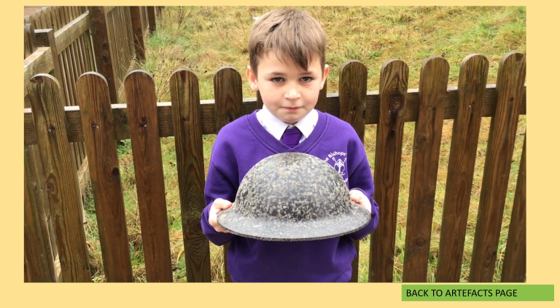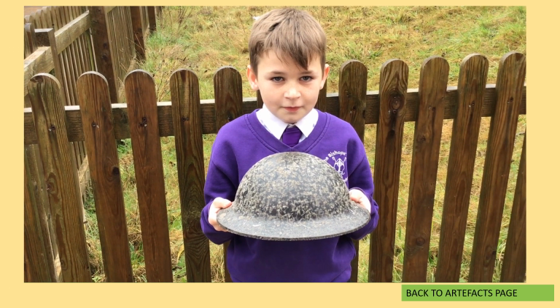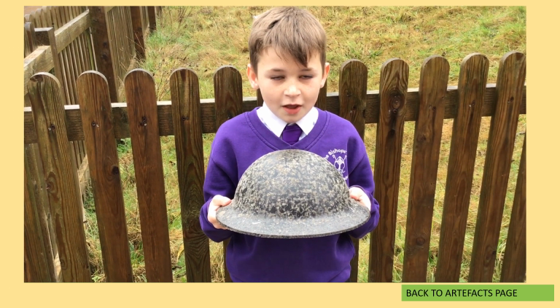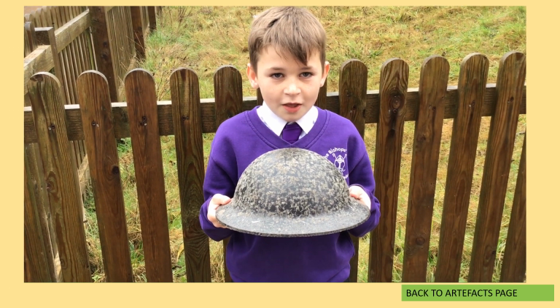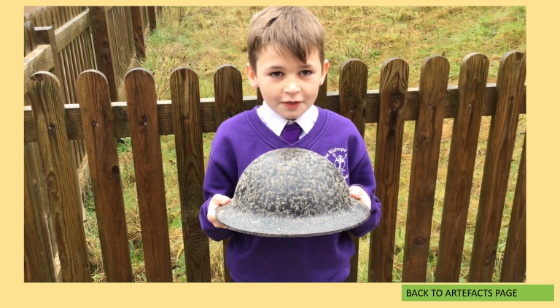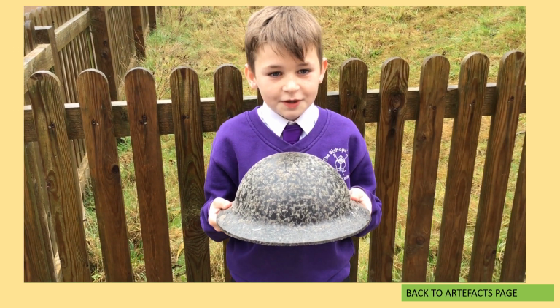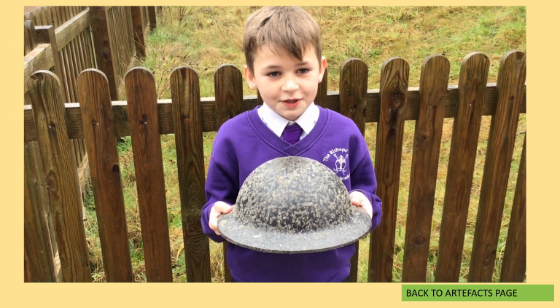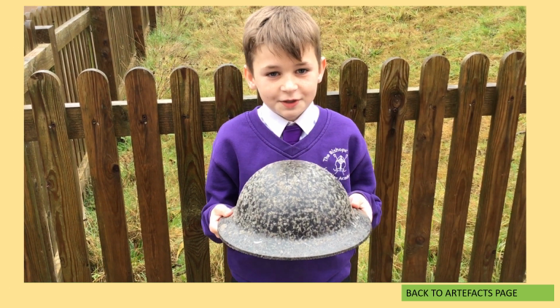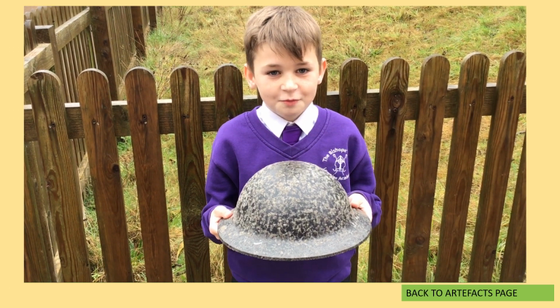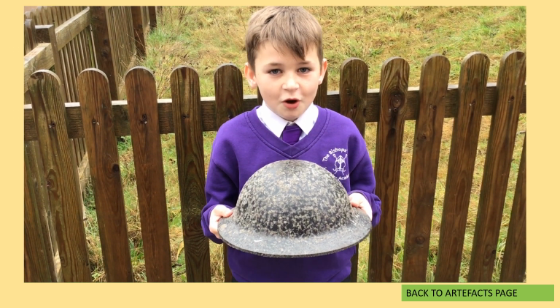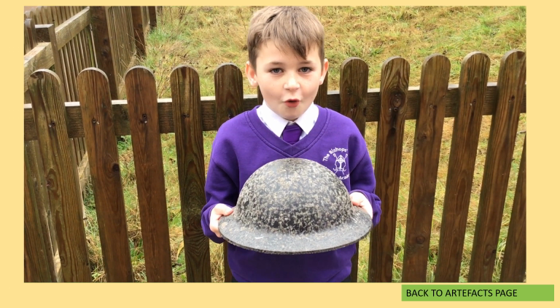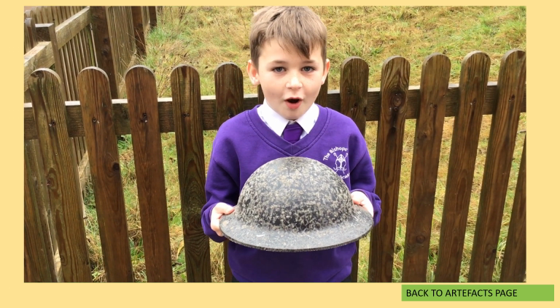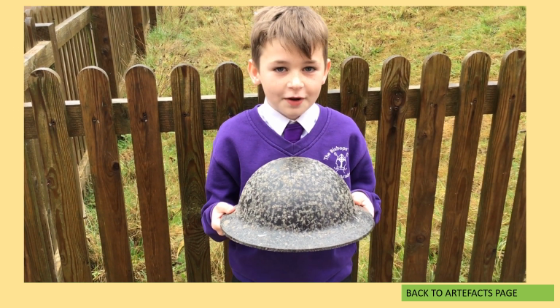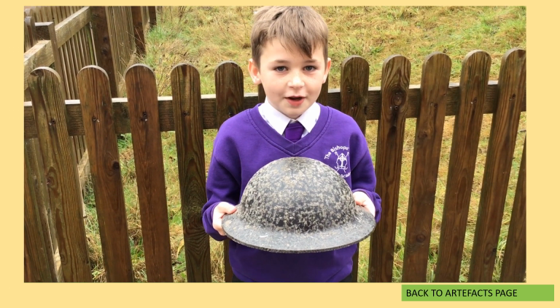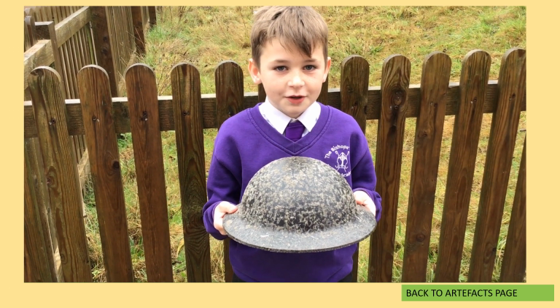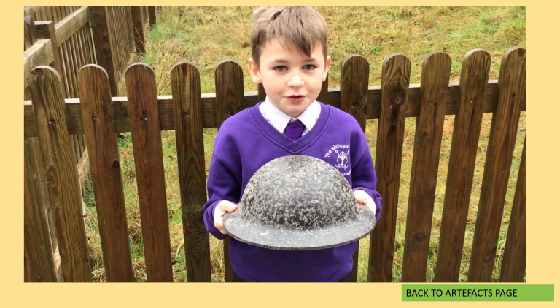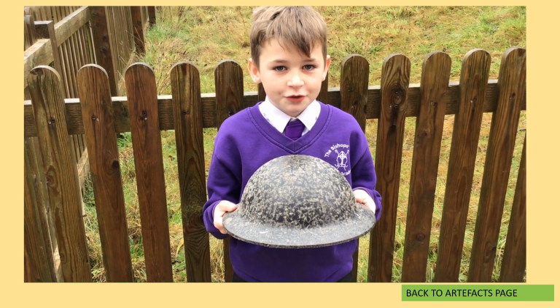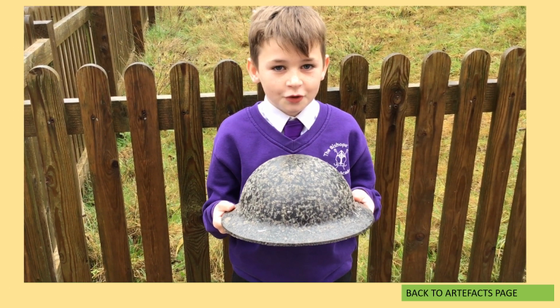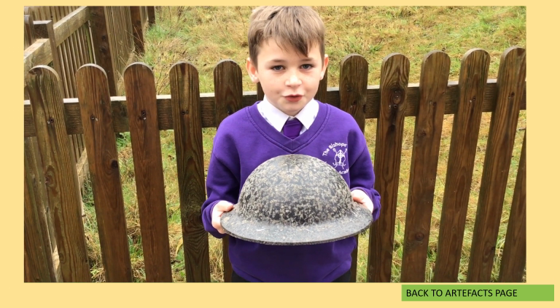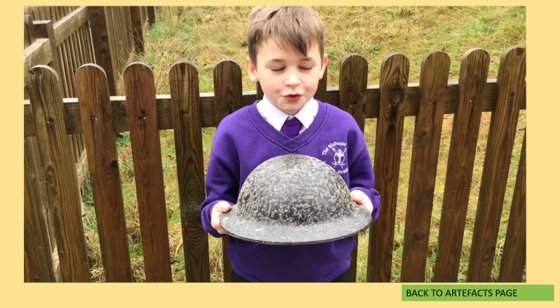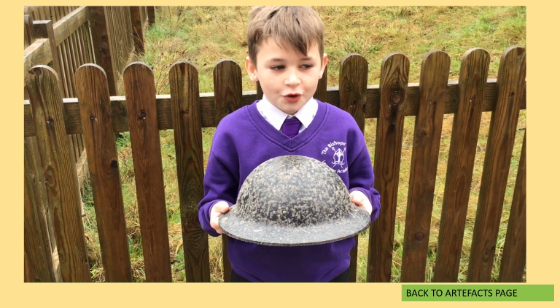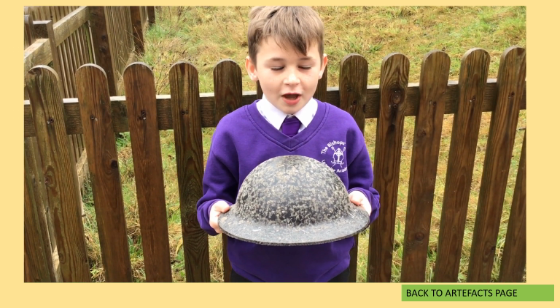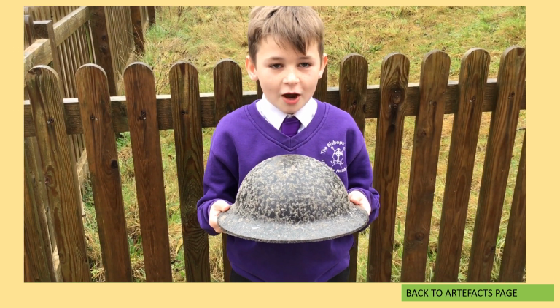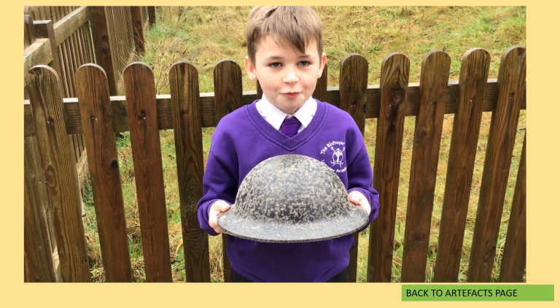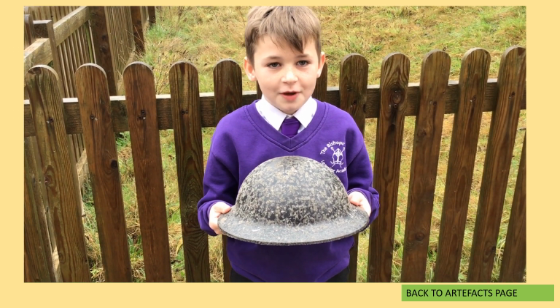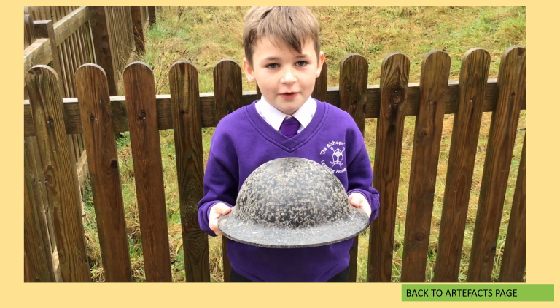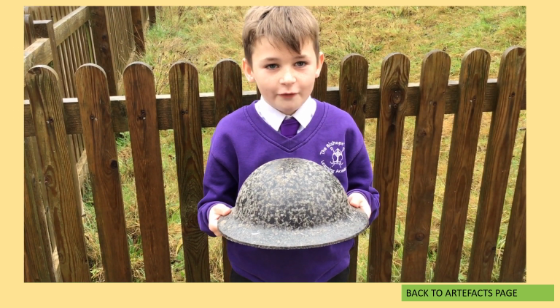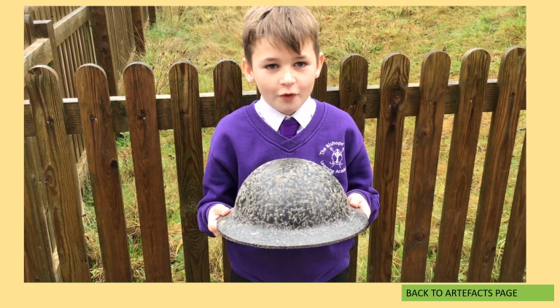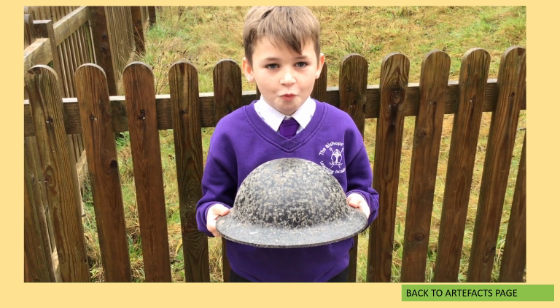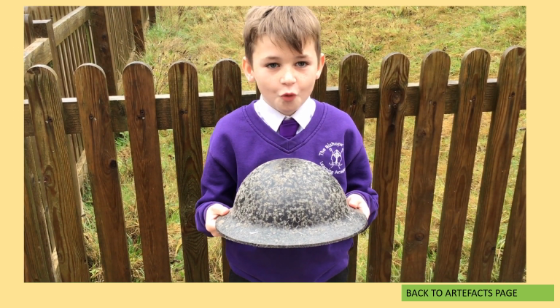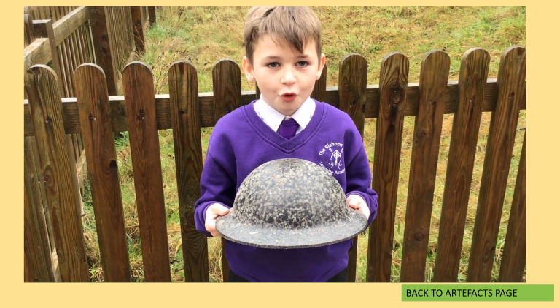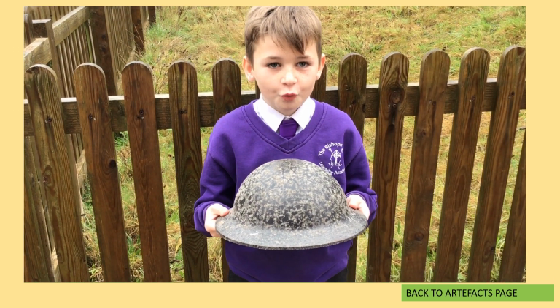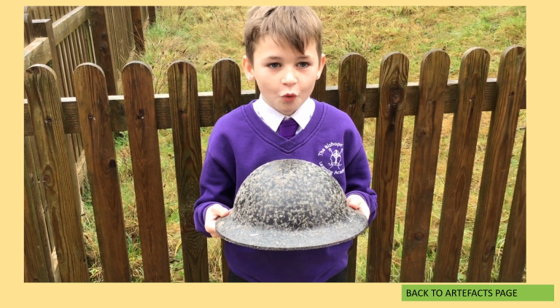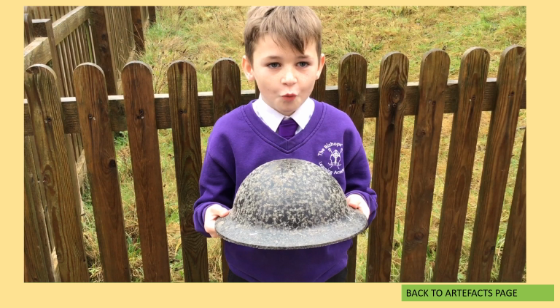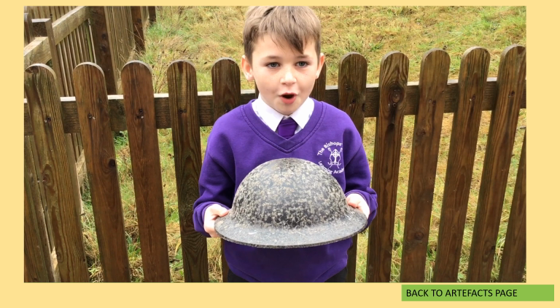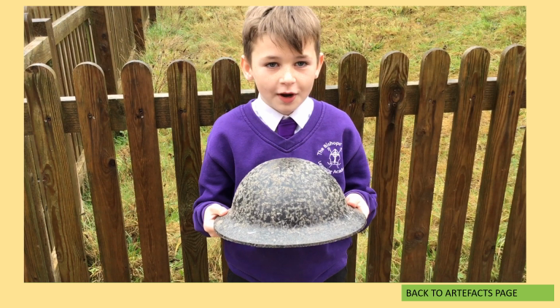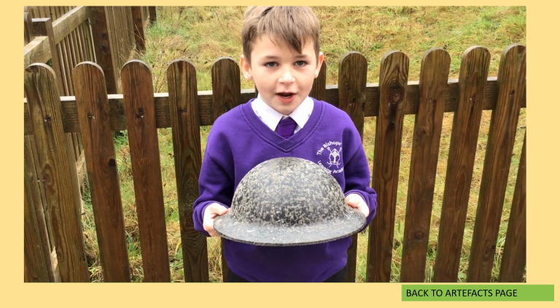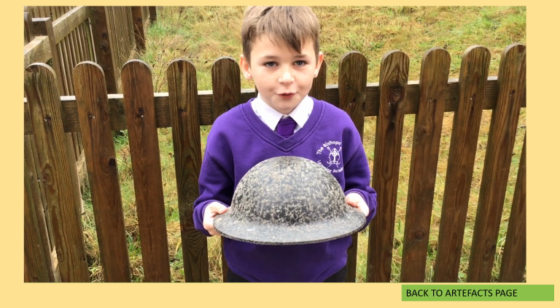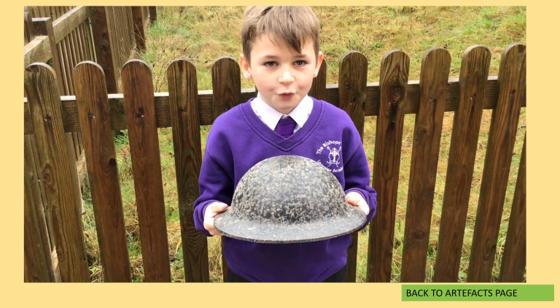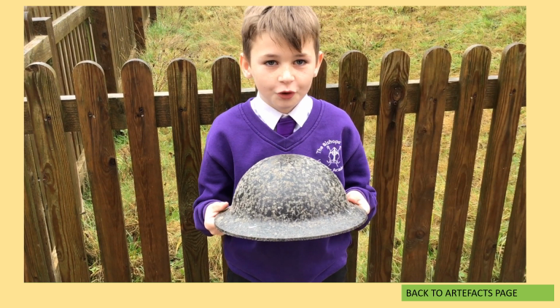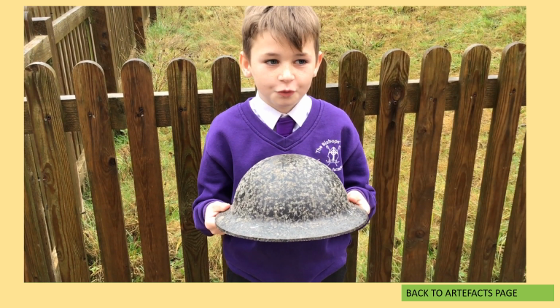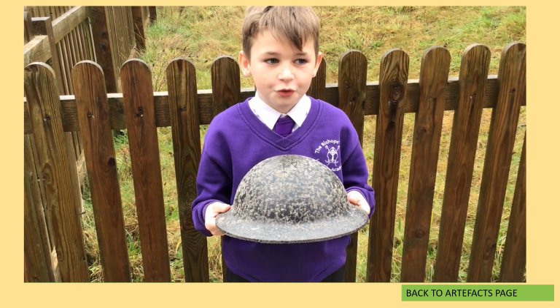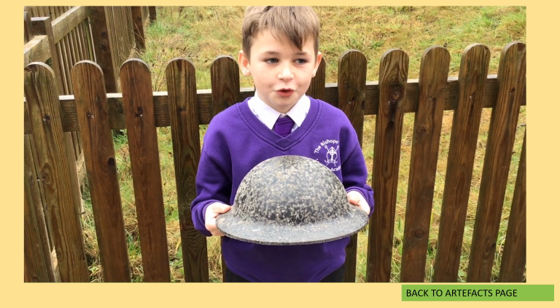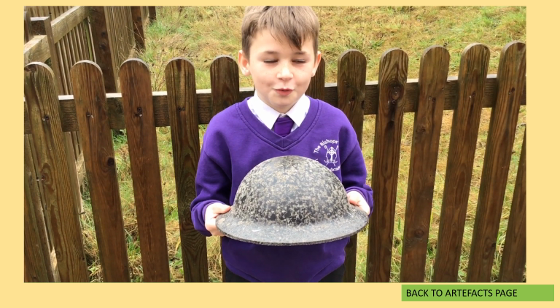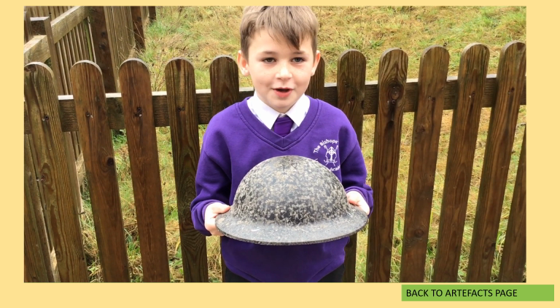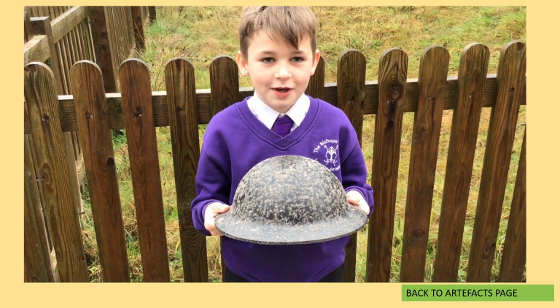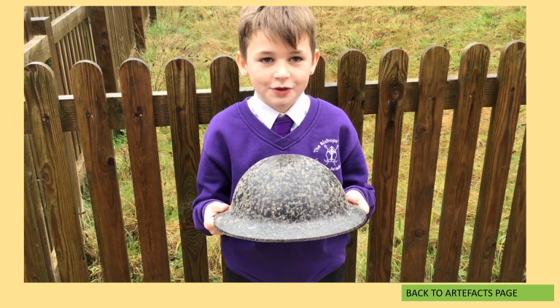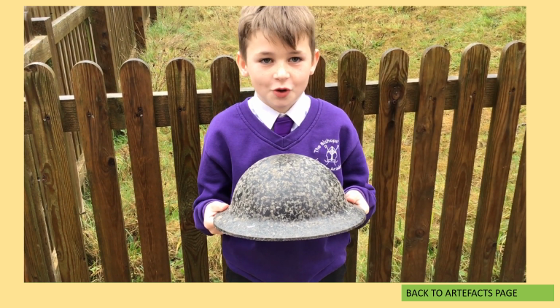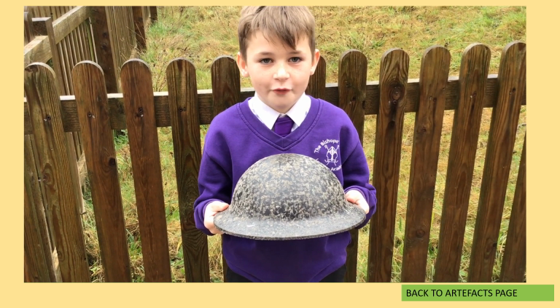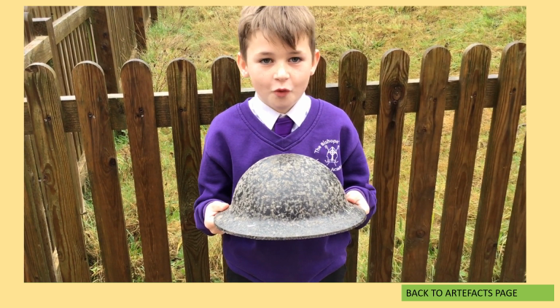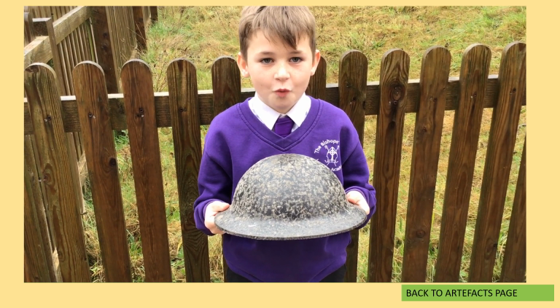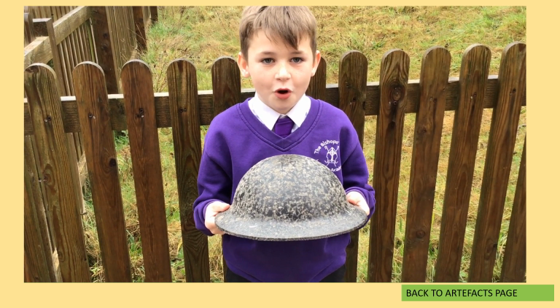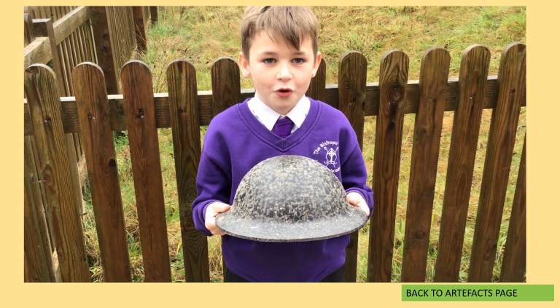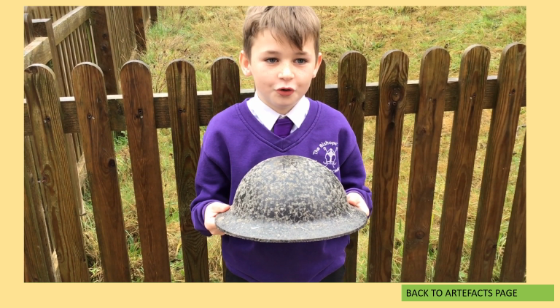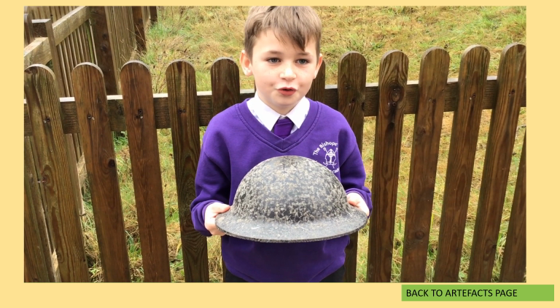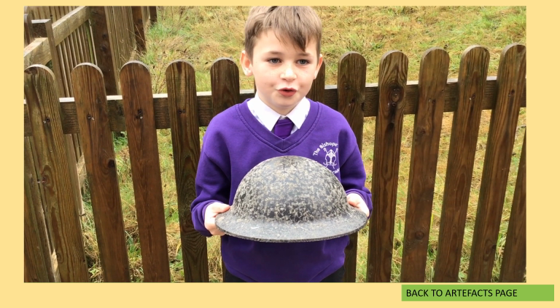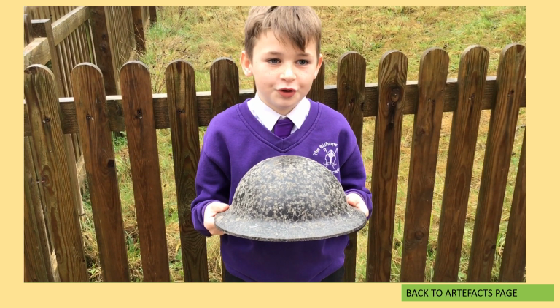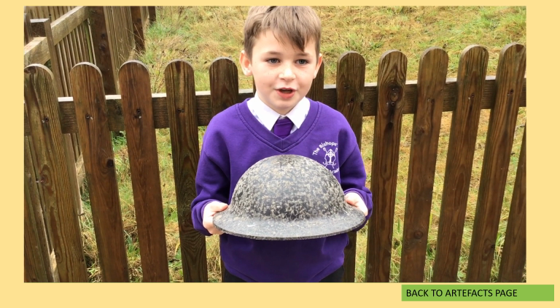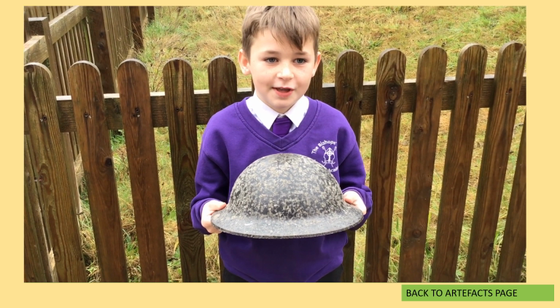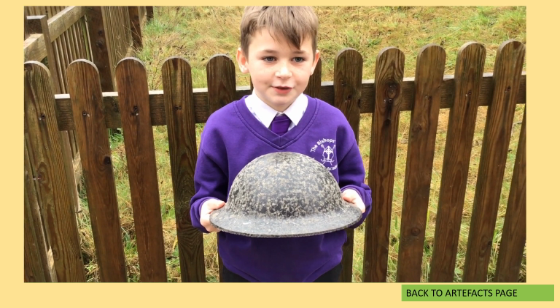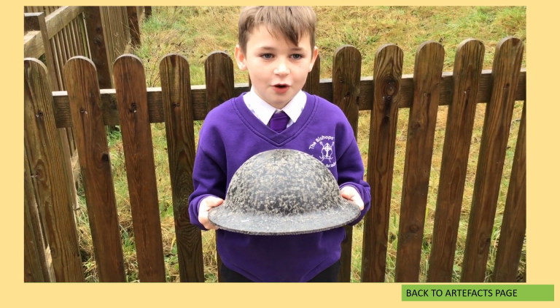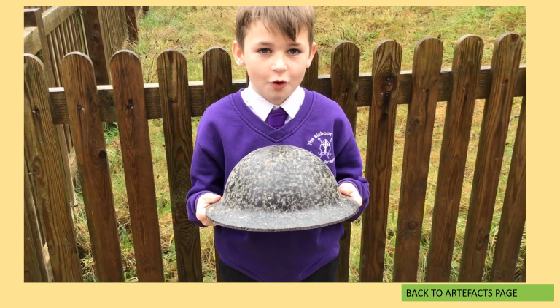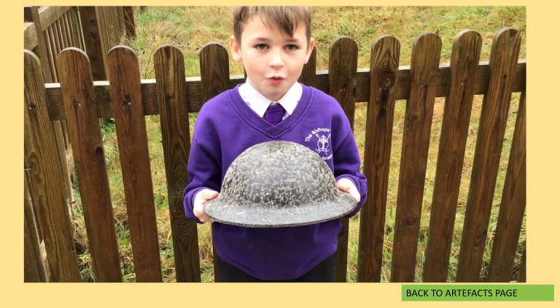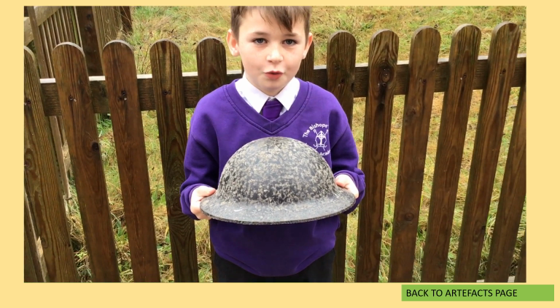This is my grandad Joe's helmet from World War I and World War II. It is over 100 years old.